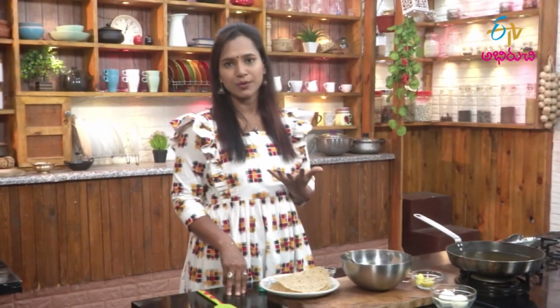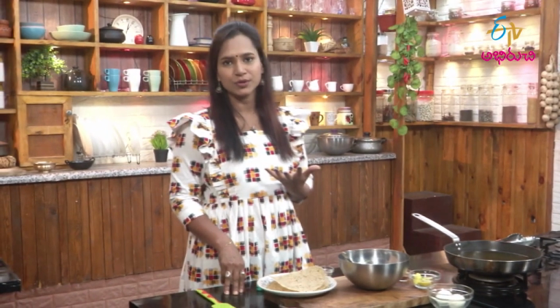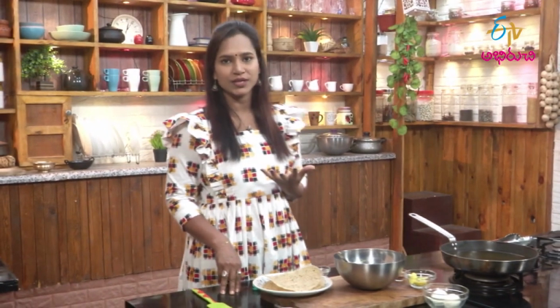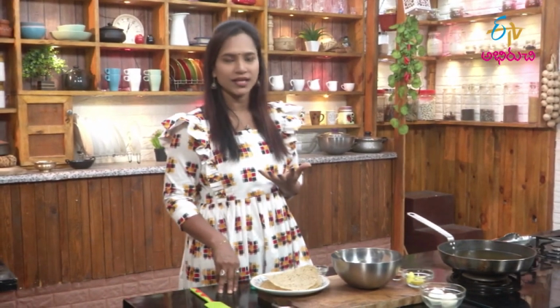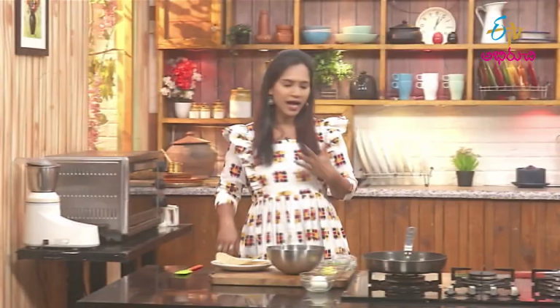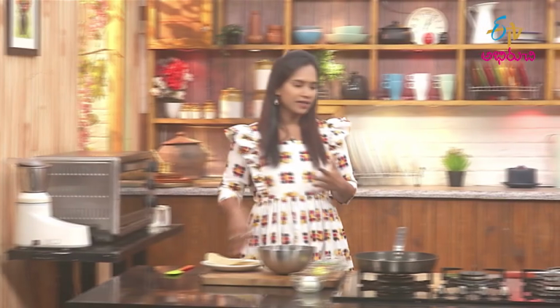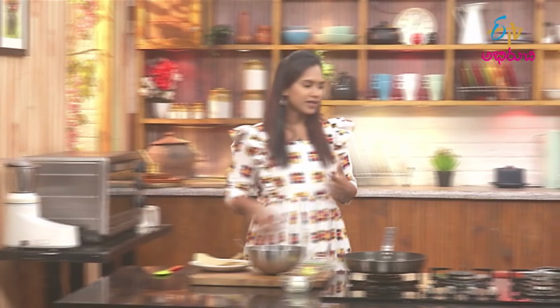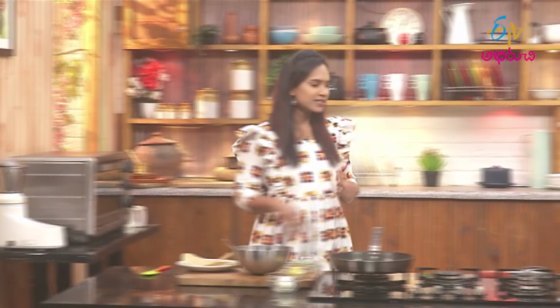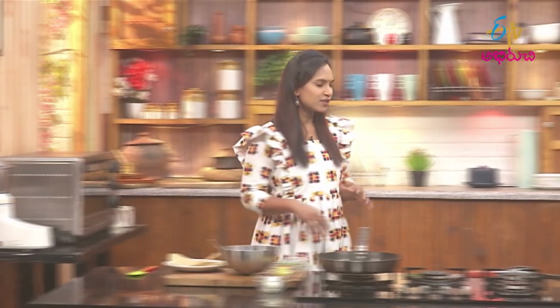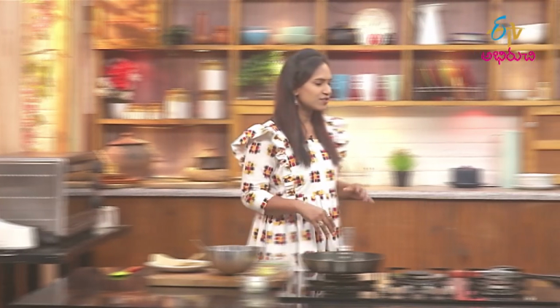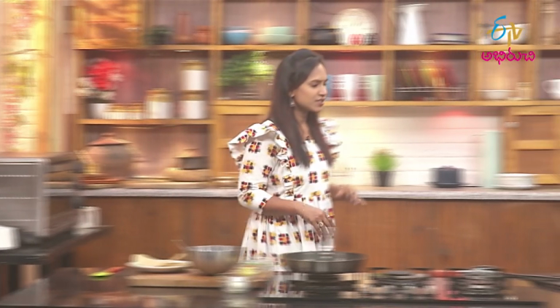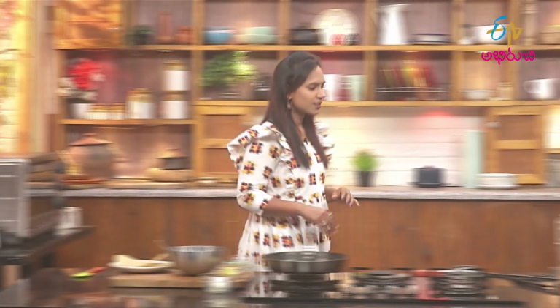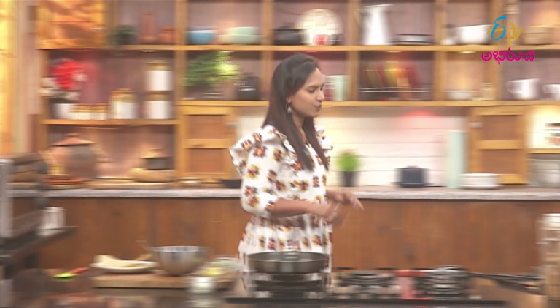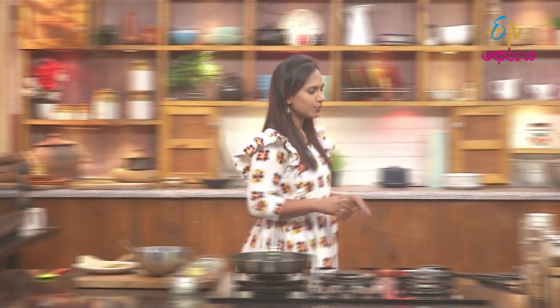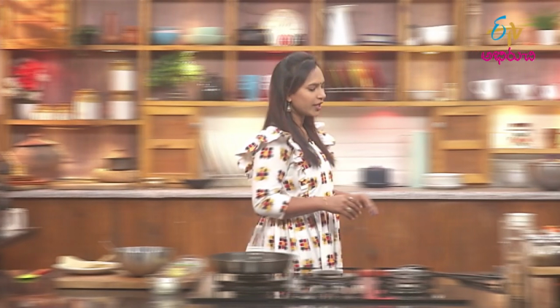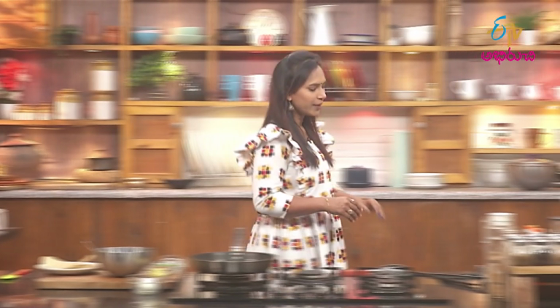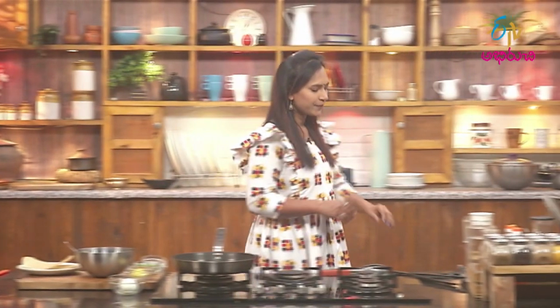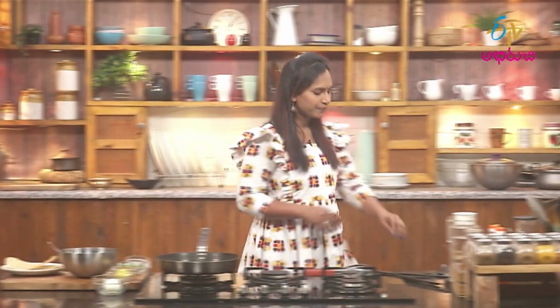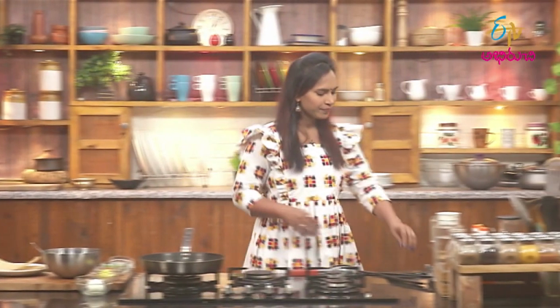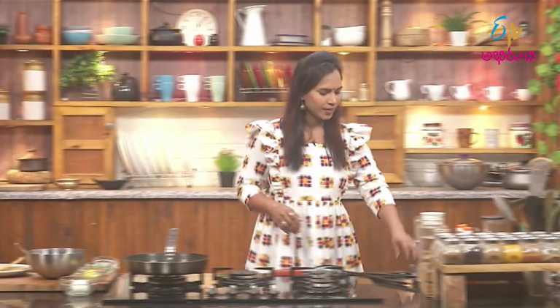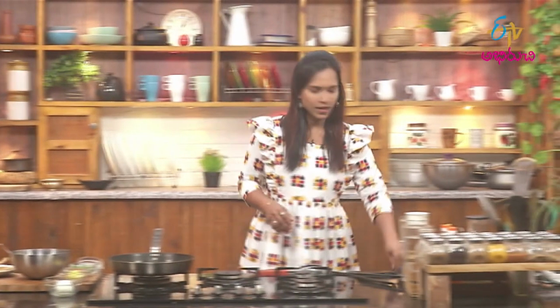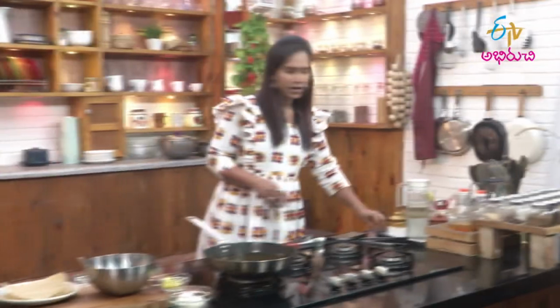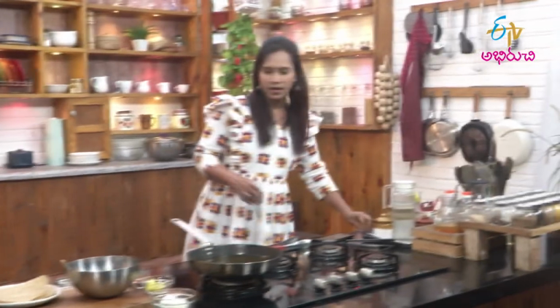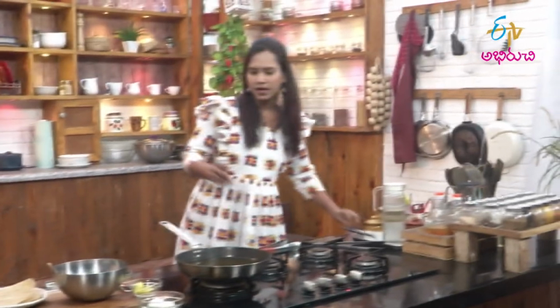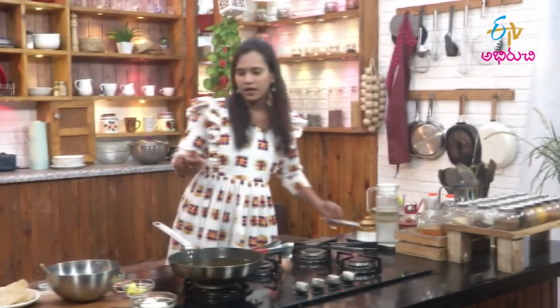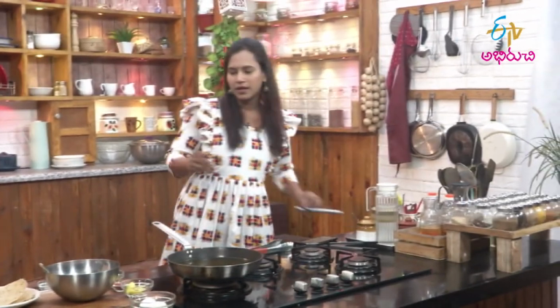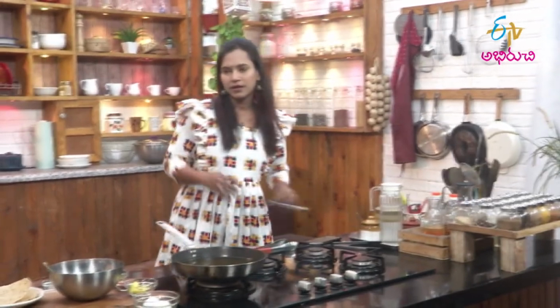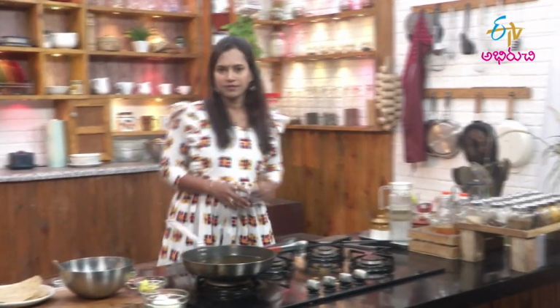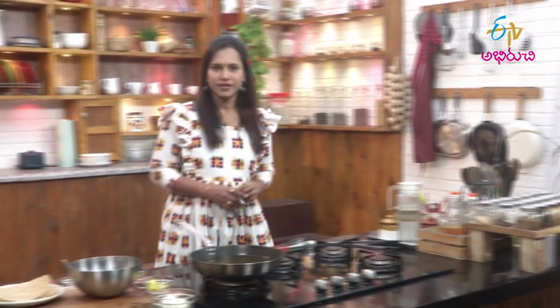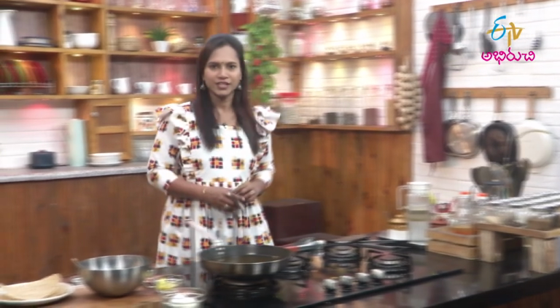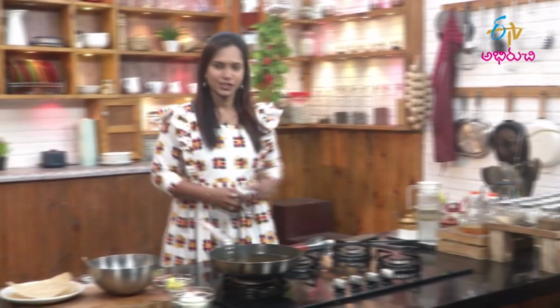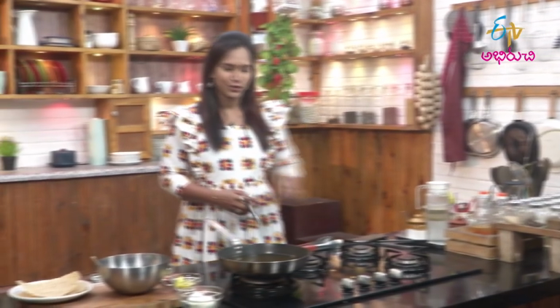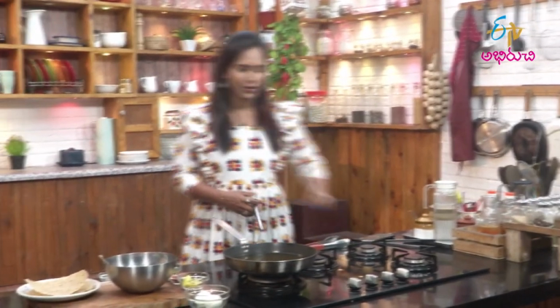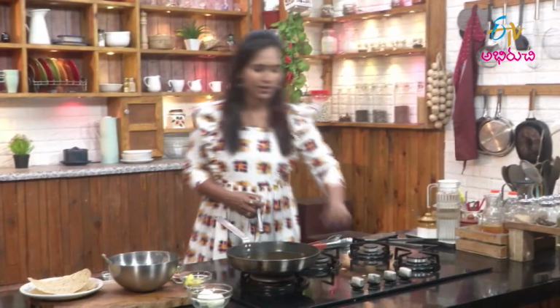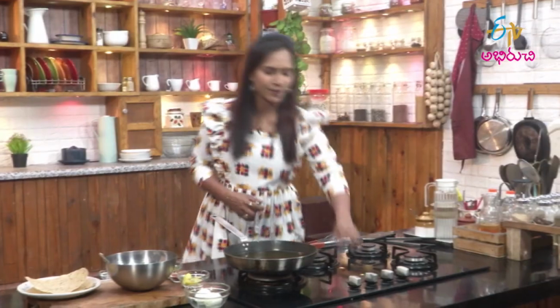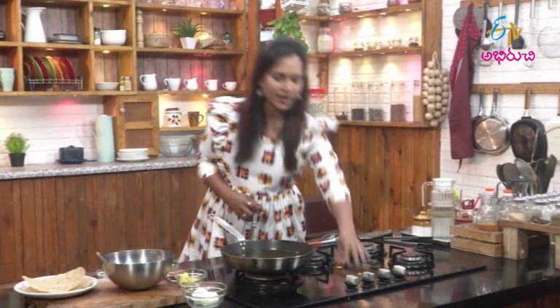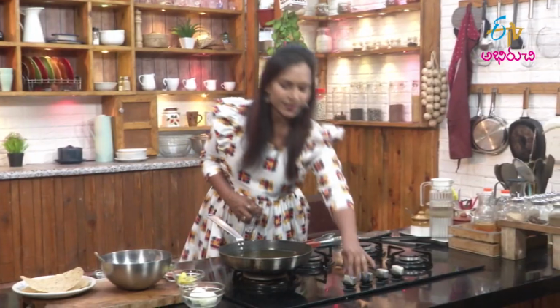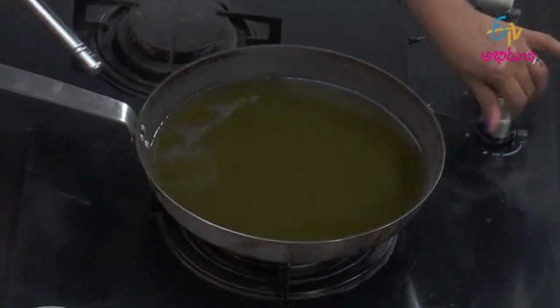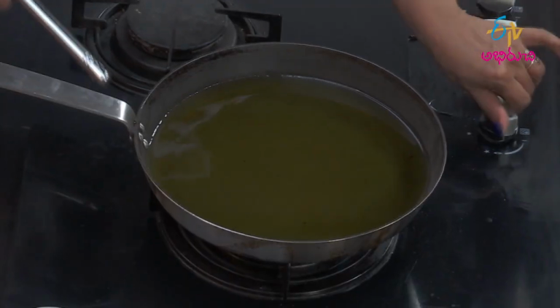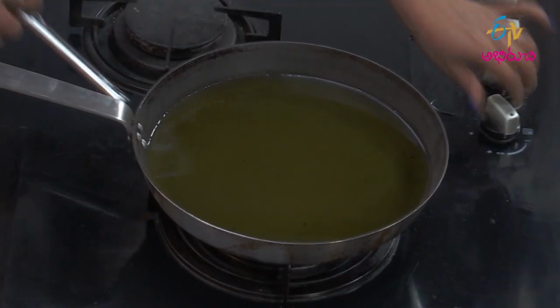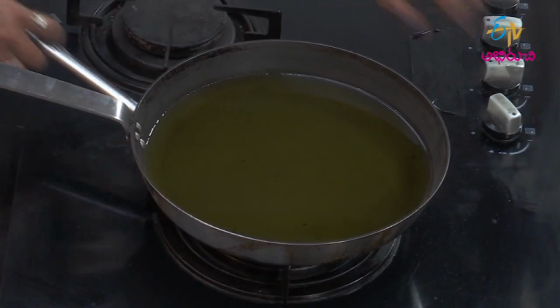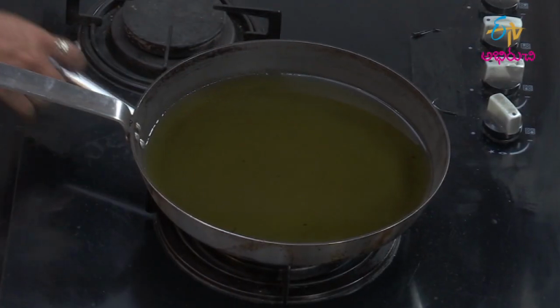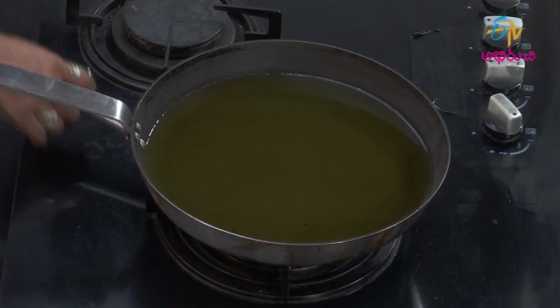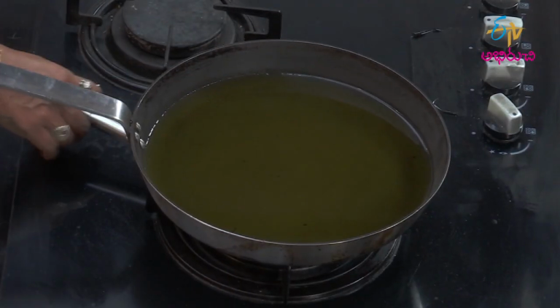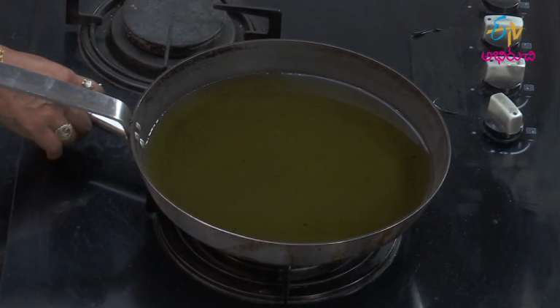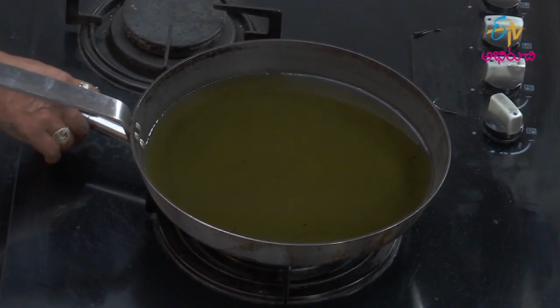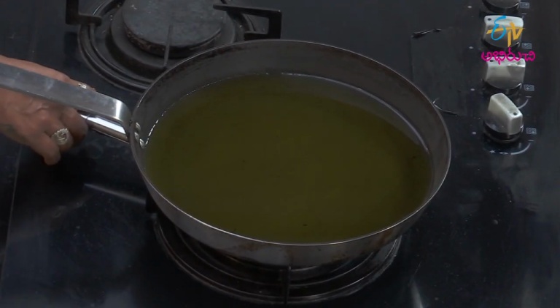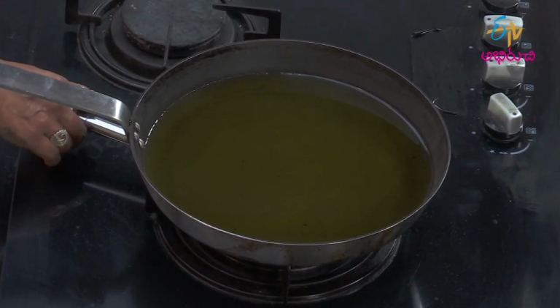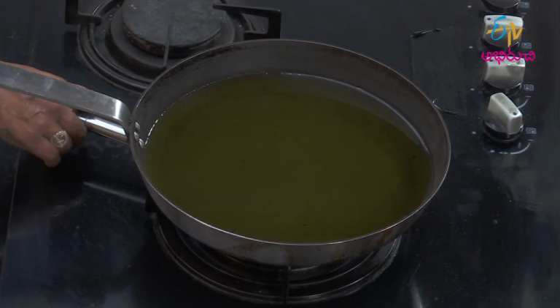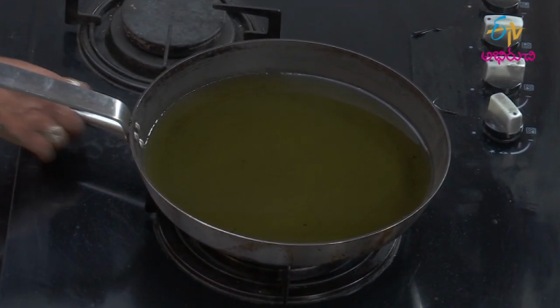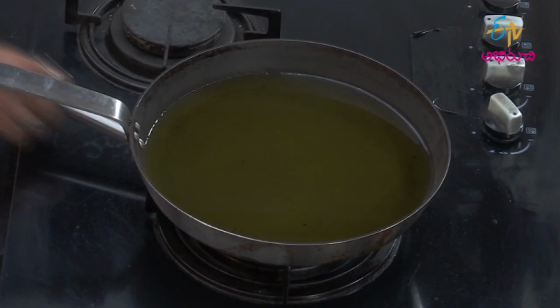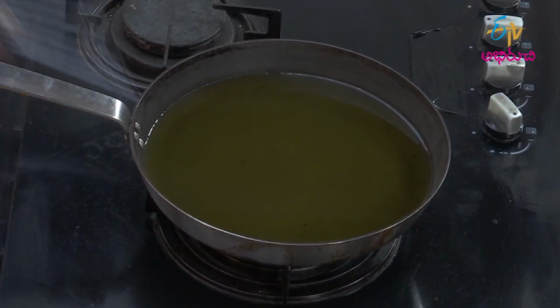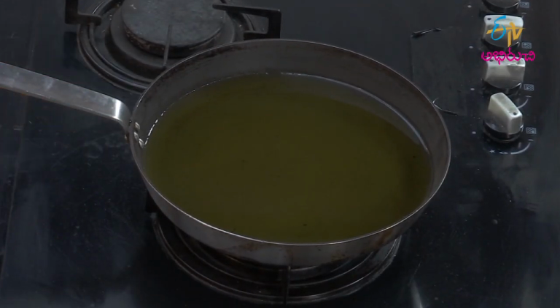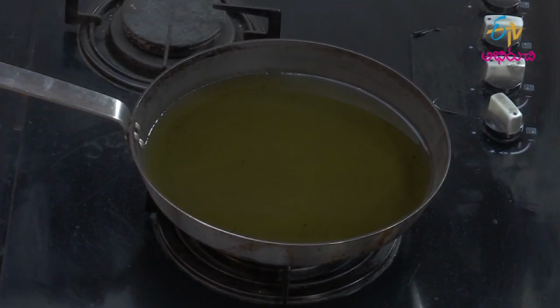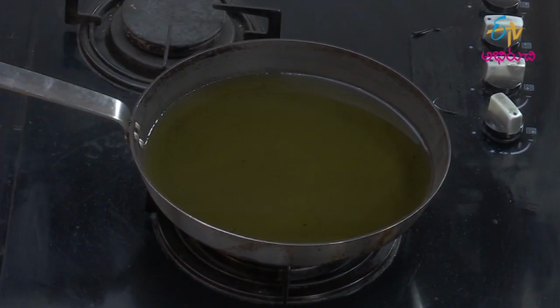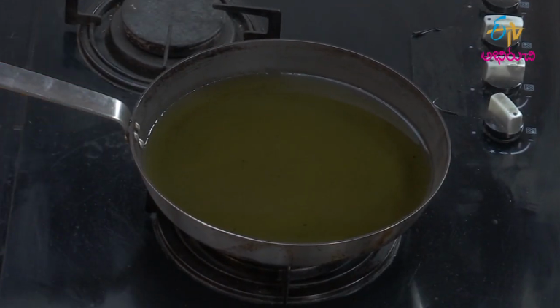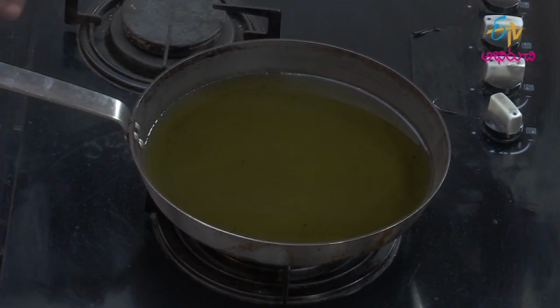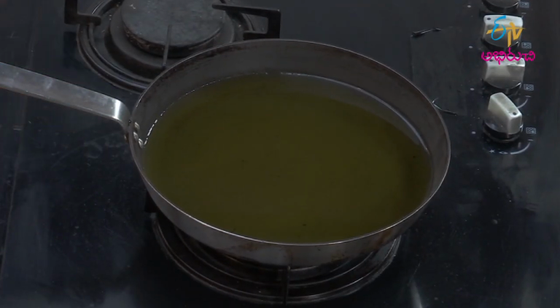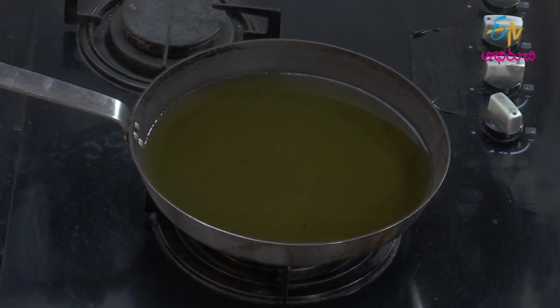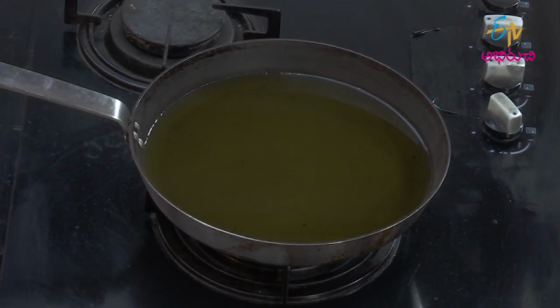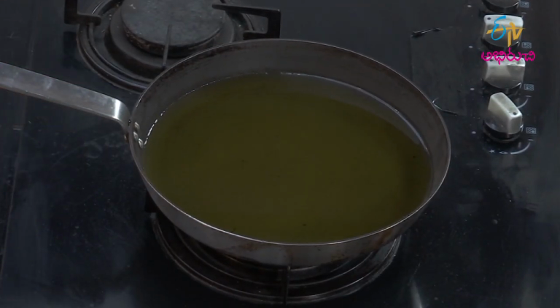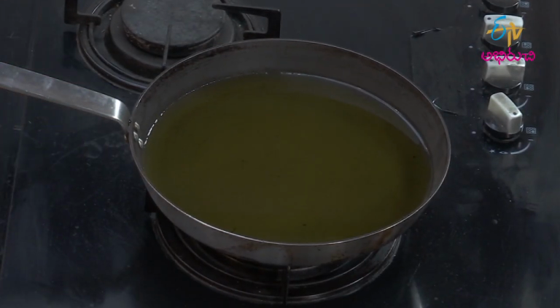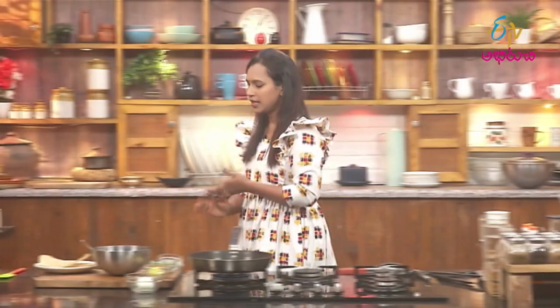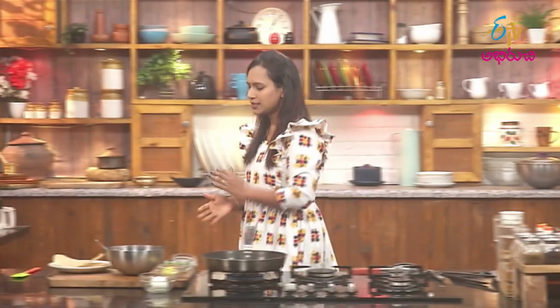Then the papad is ready, serve again. Twist first. Now.